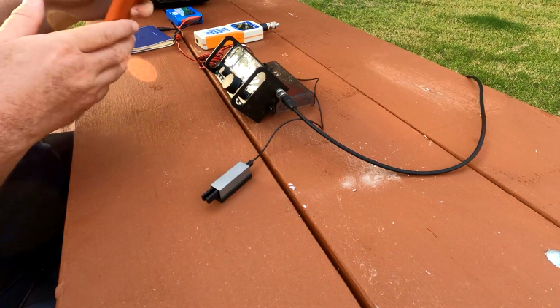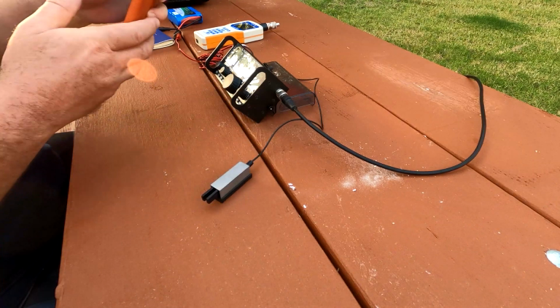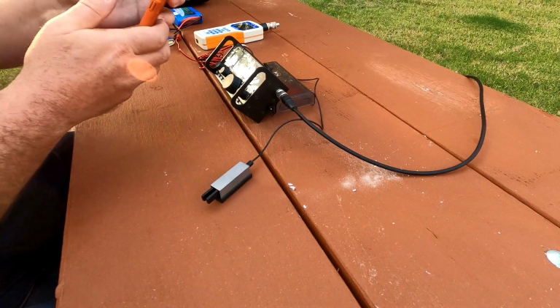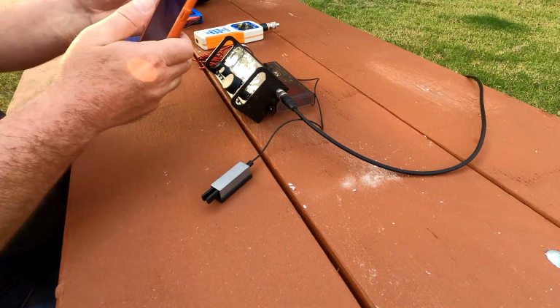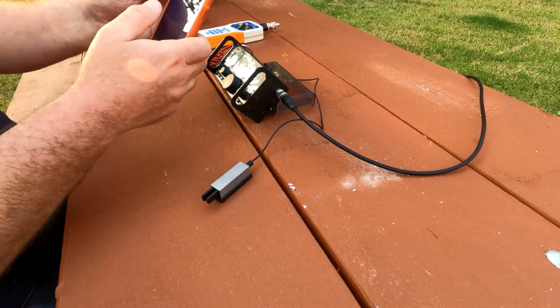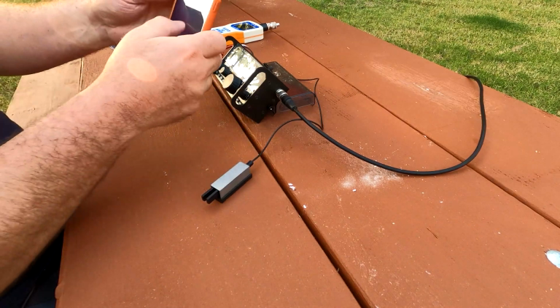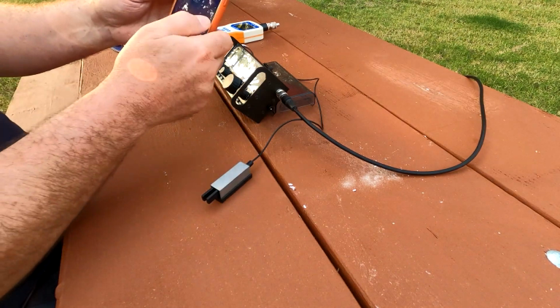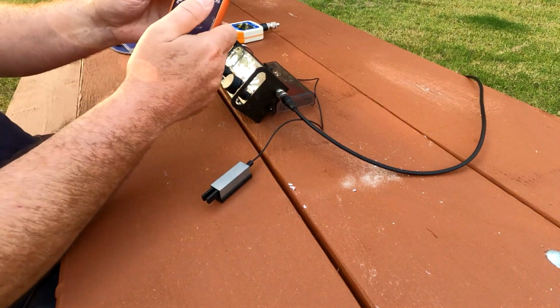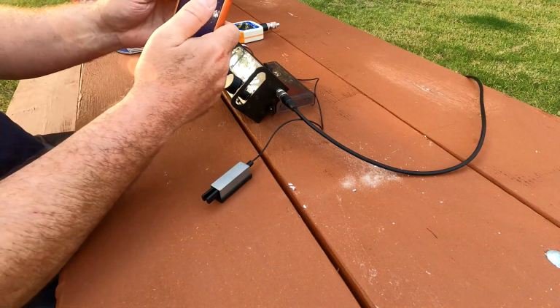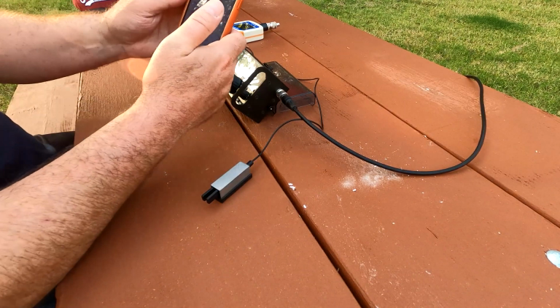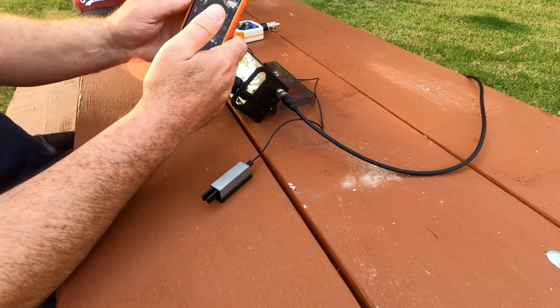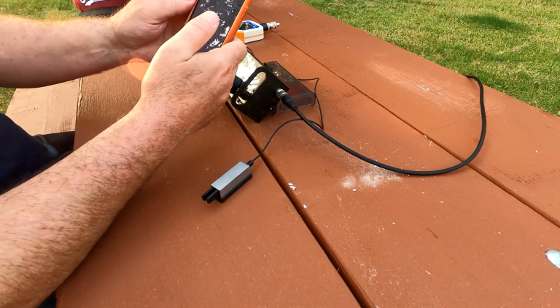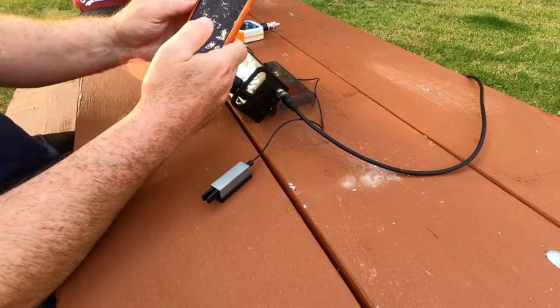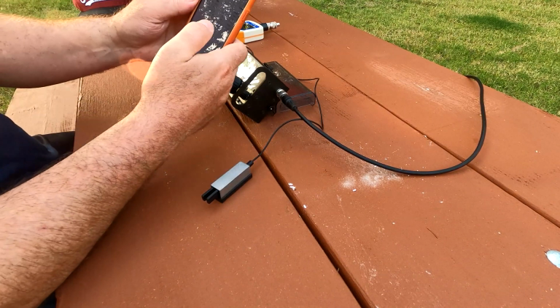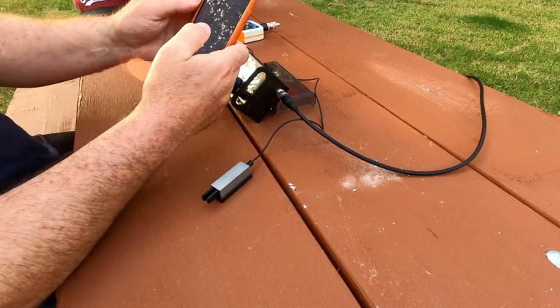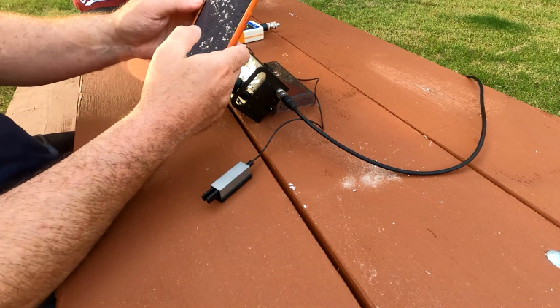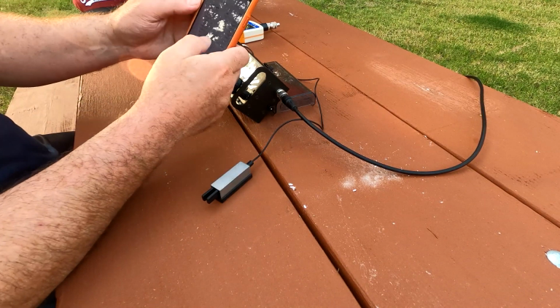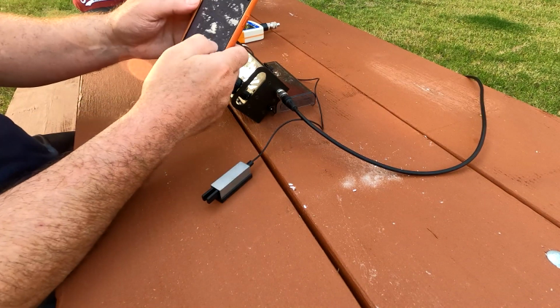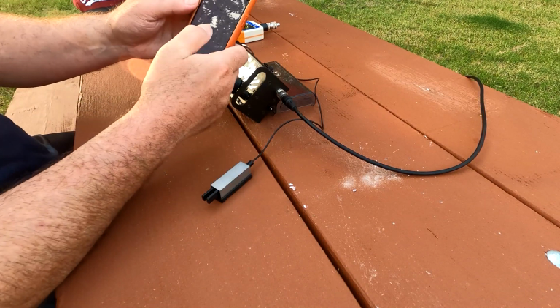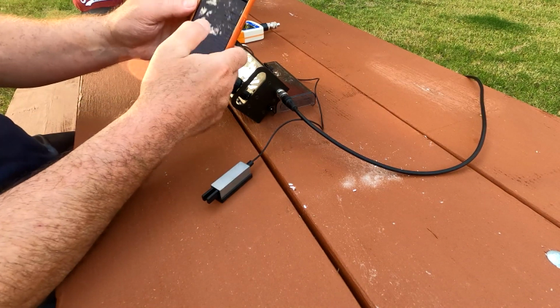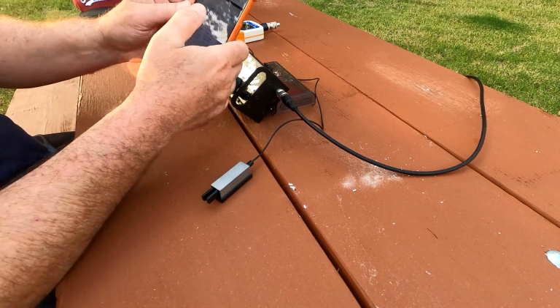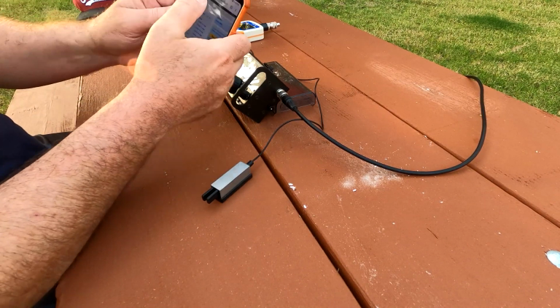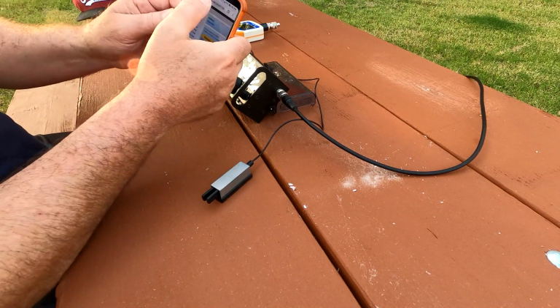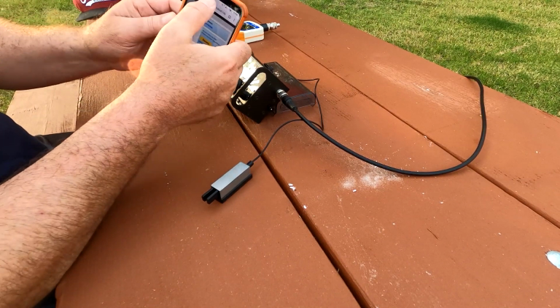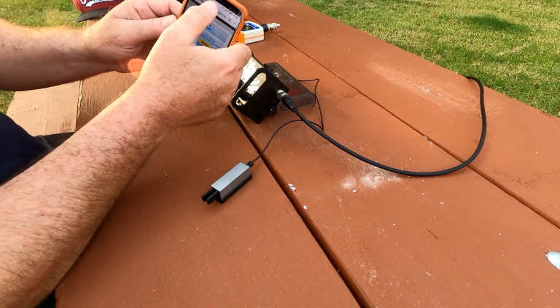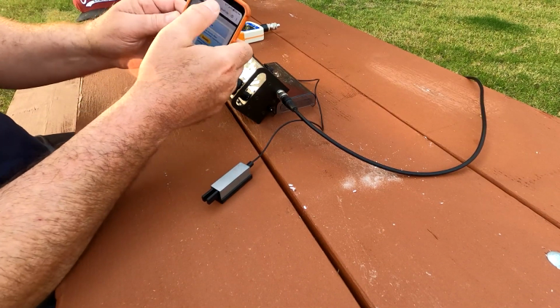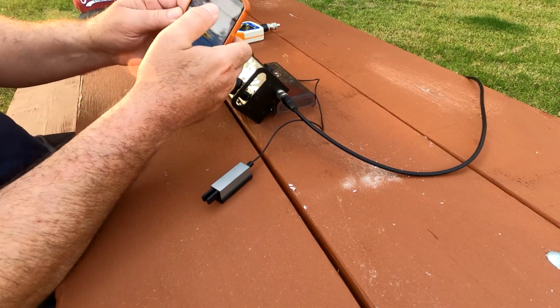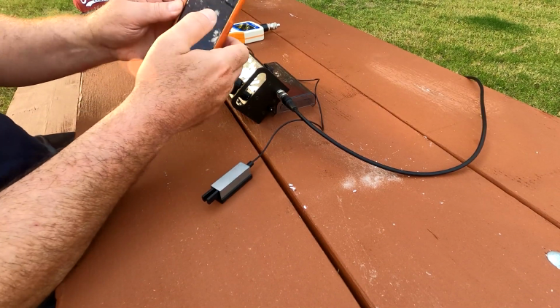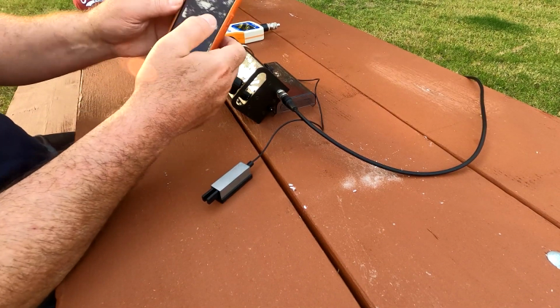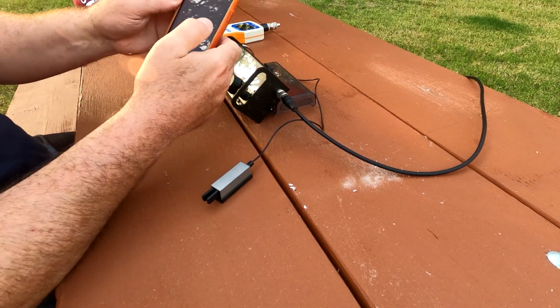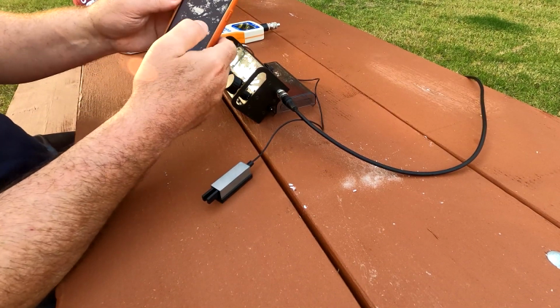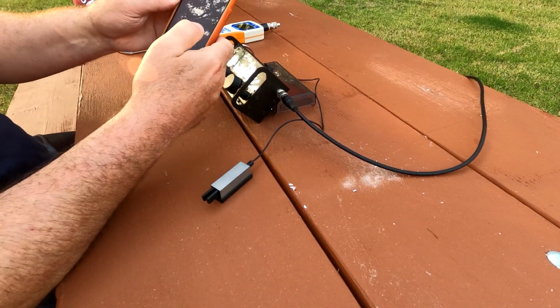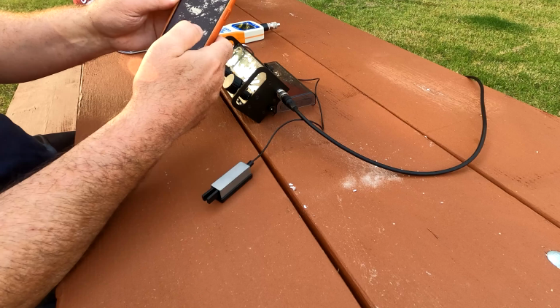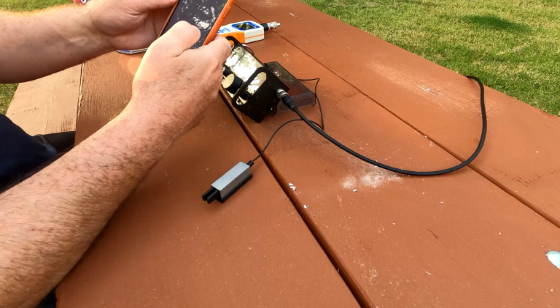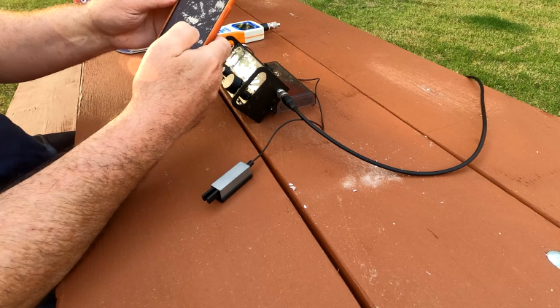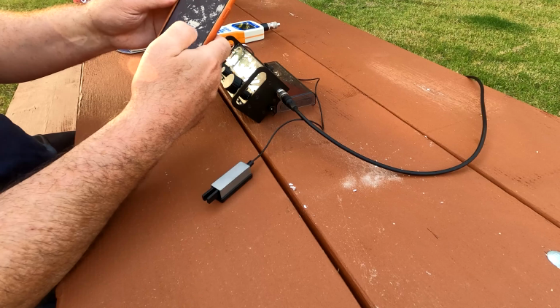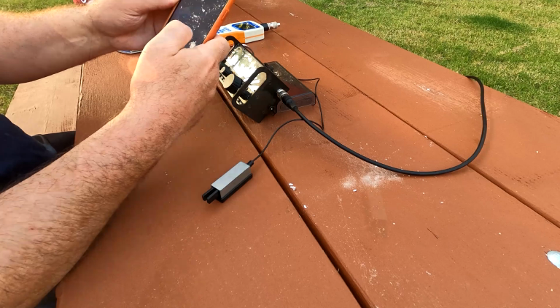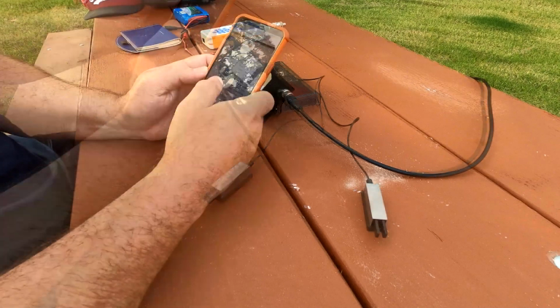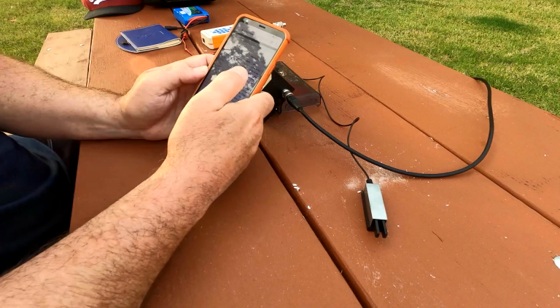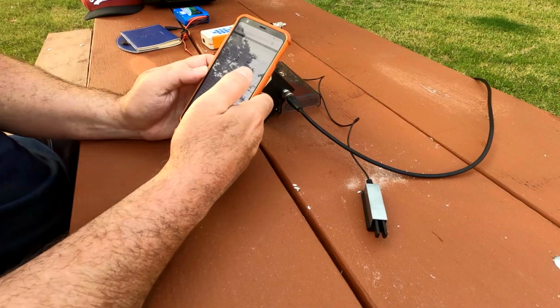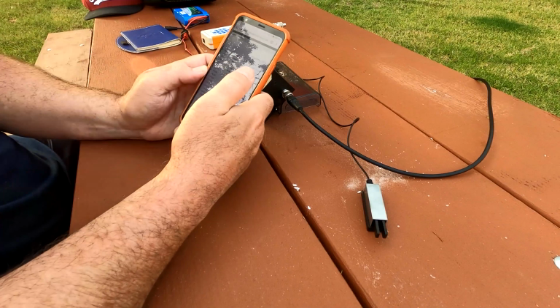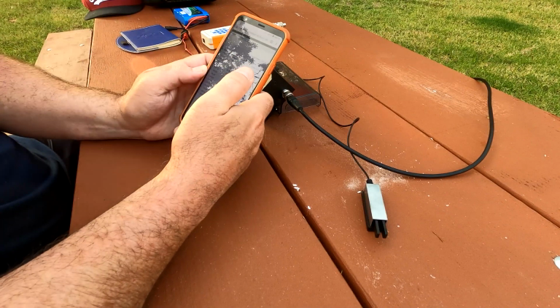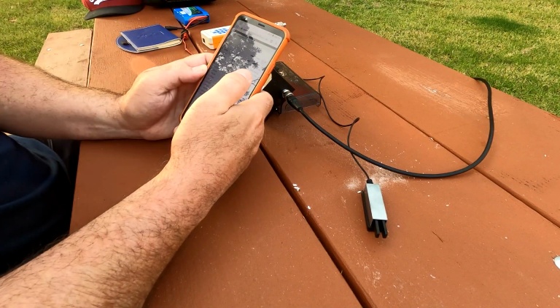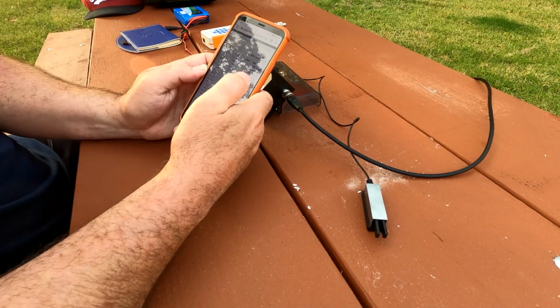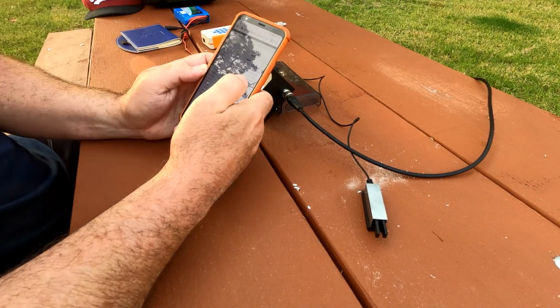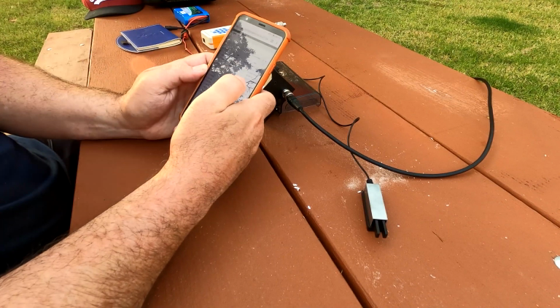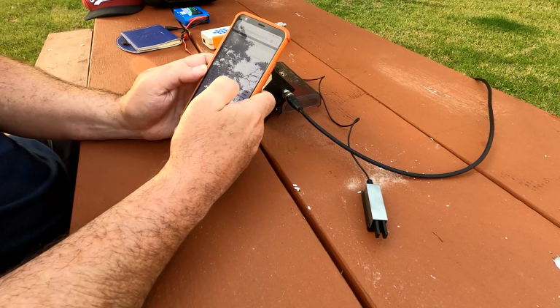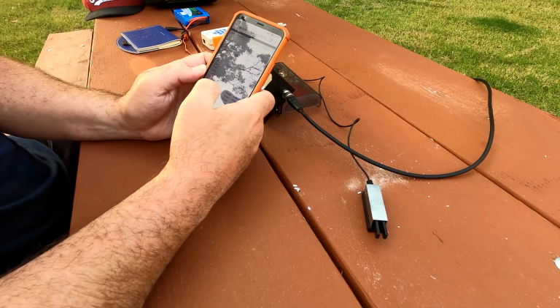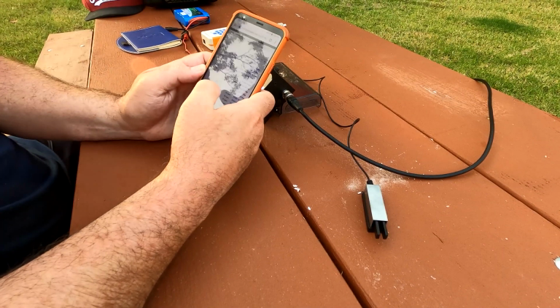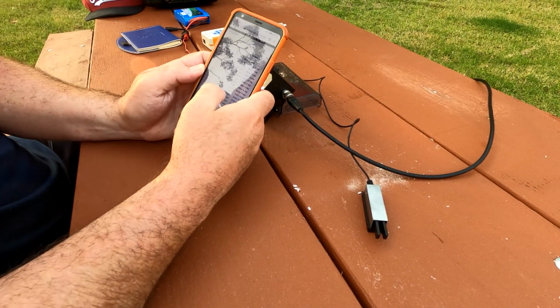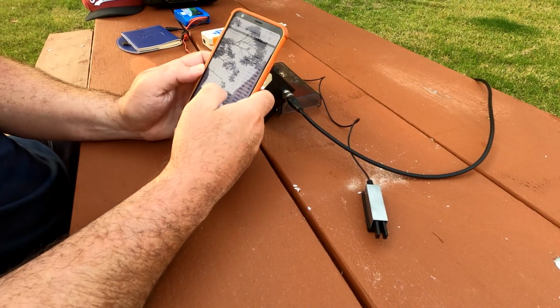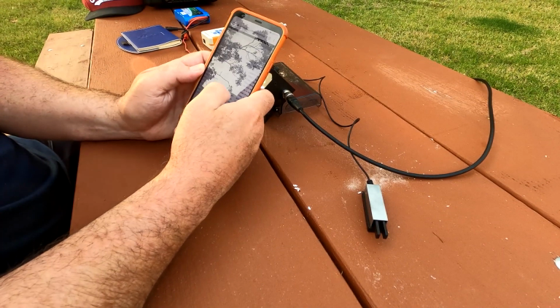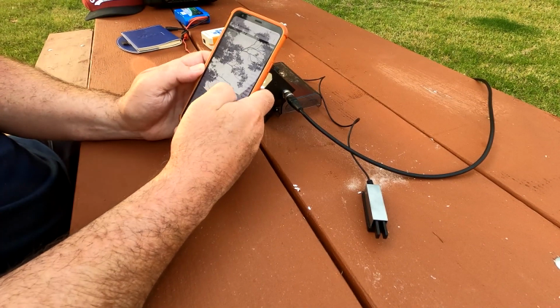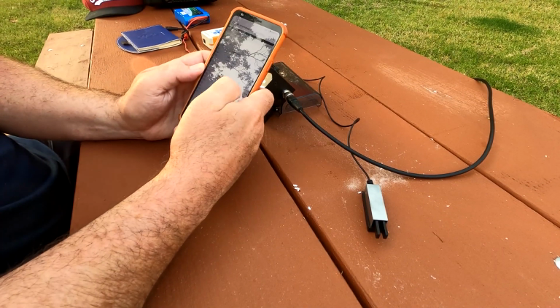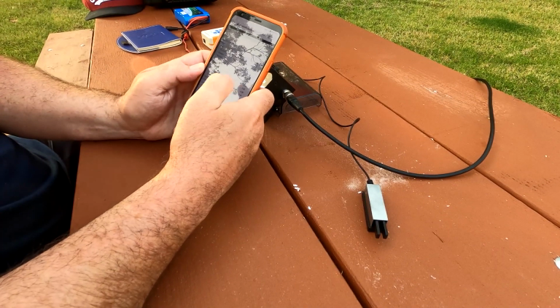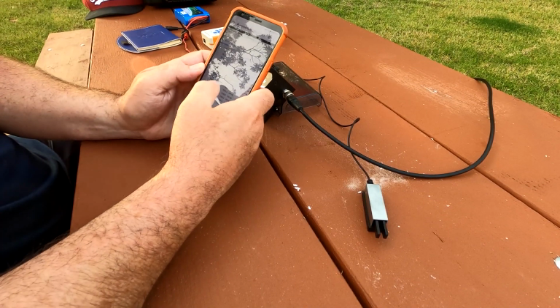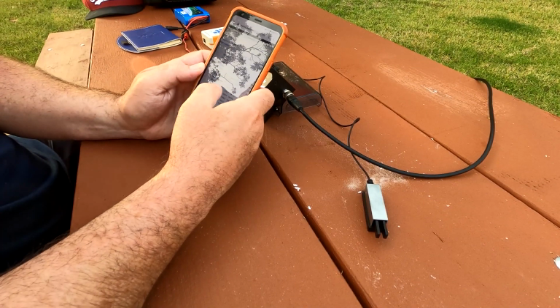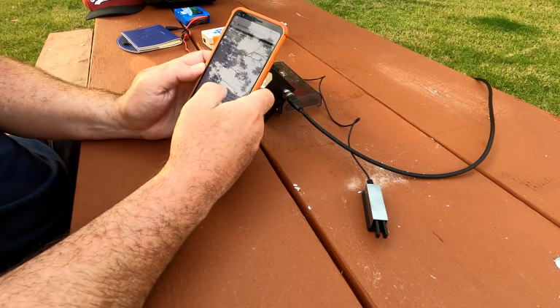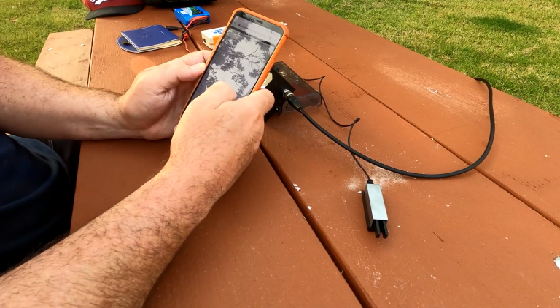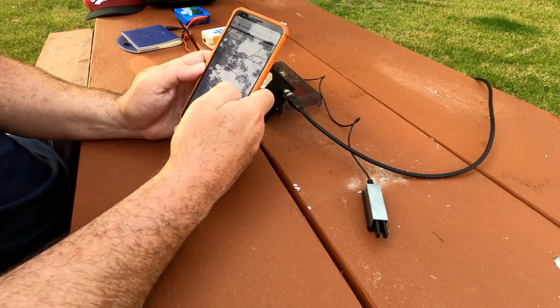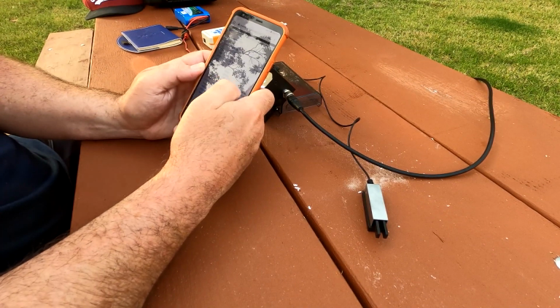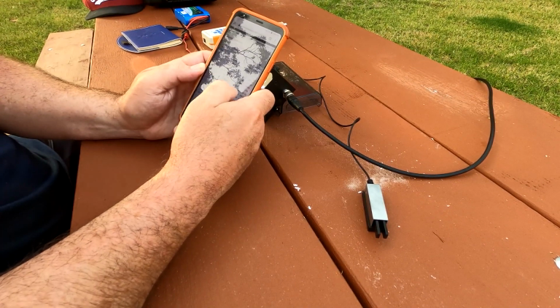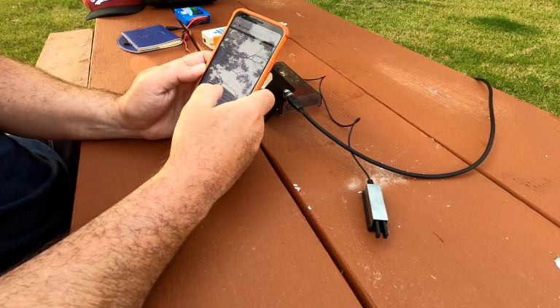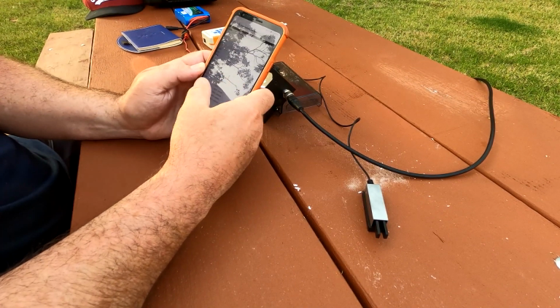Now let's see if I was heard. Hit refresh — no, it looks like I did not show up on the Reverse Beacon Network on 40 meters.